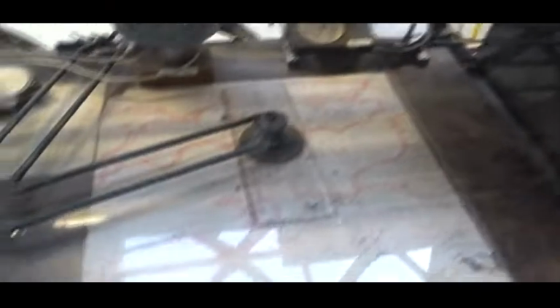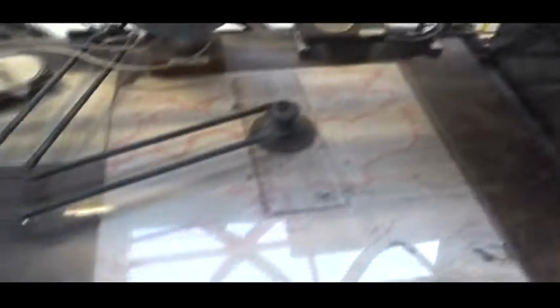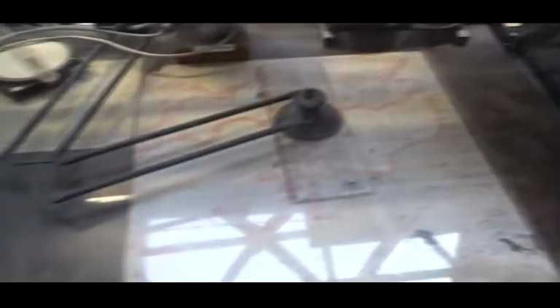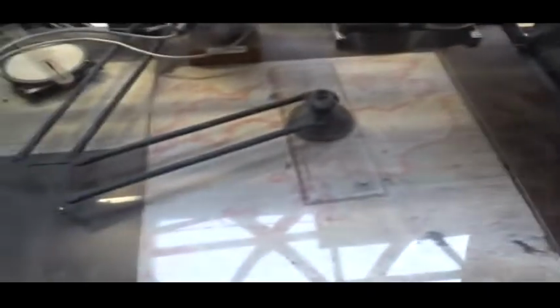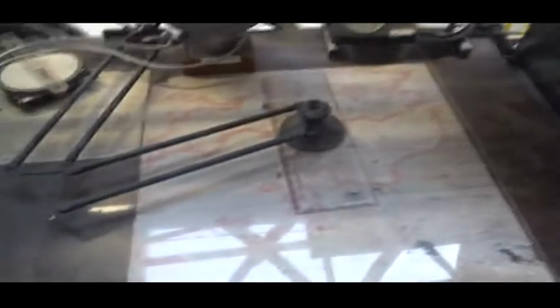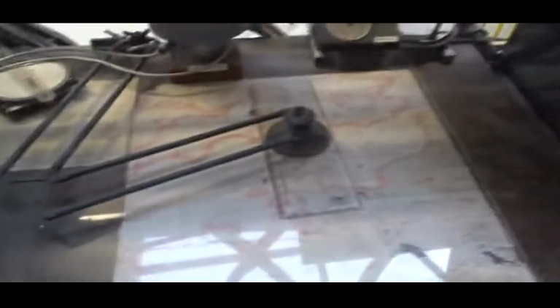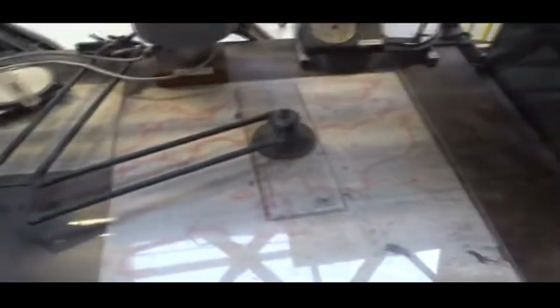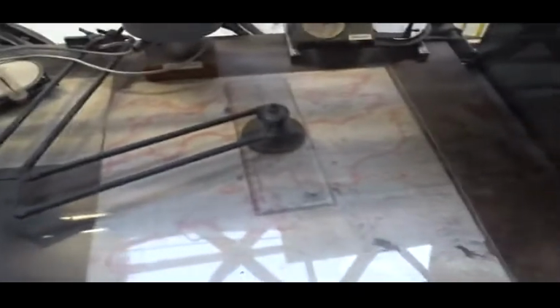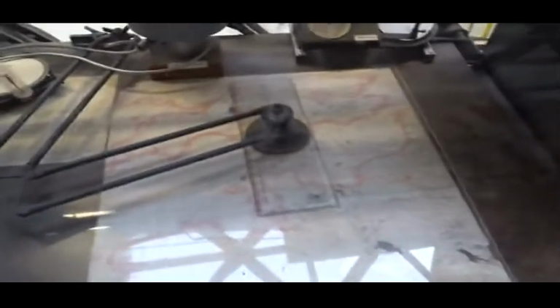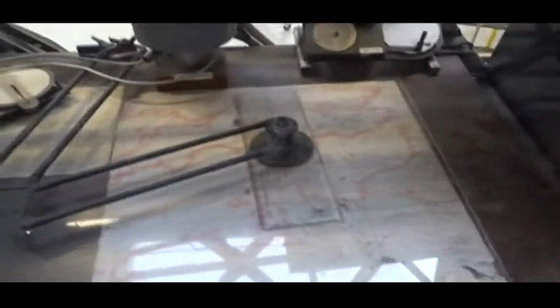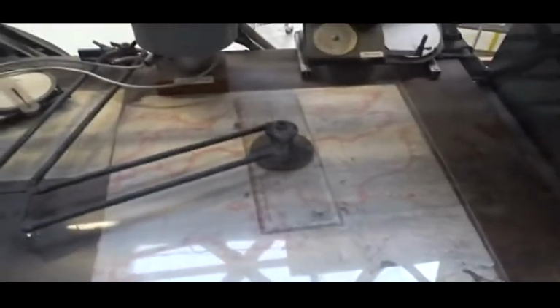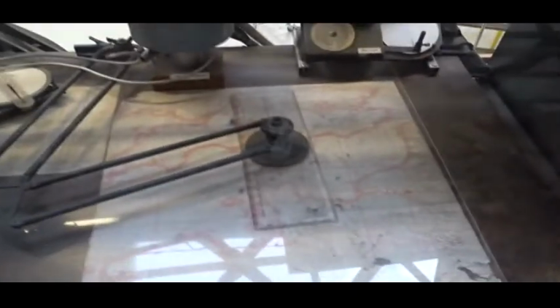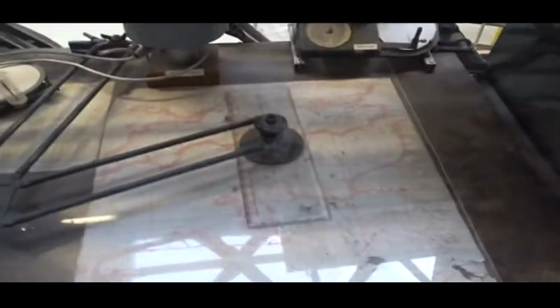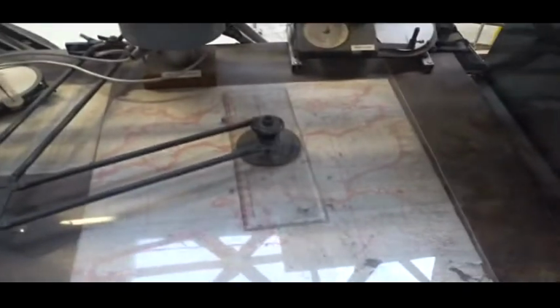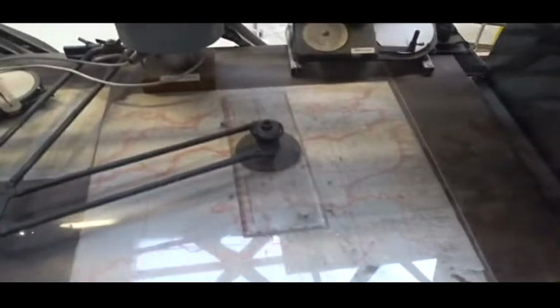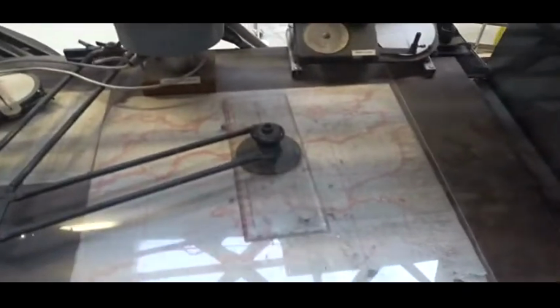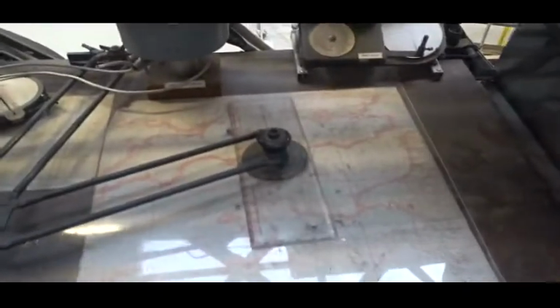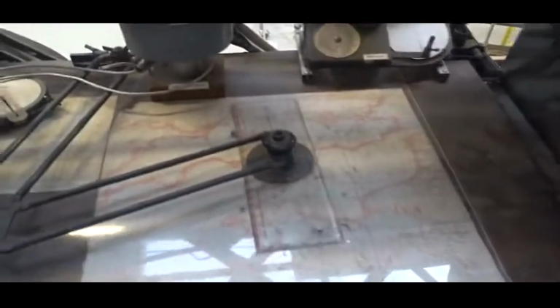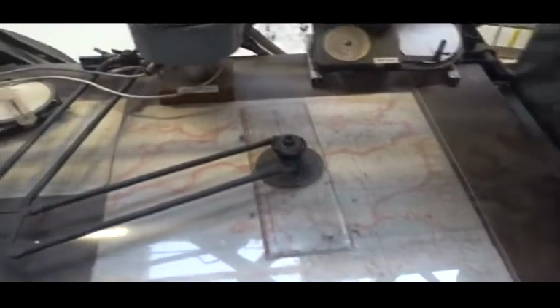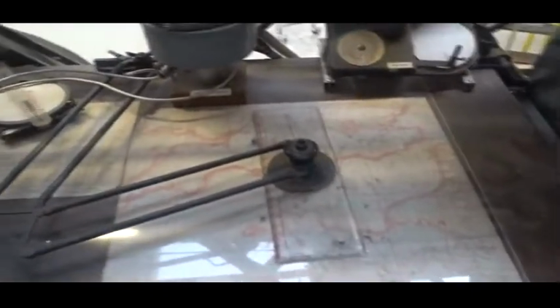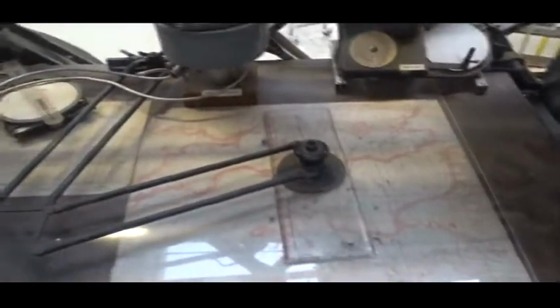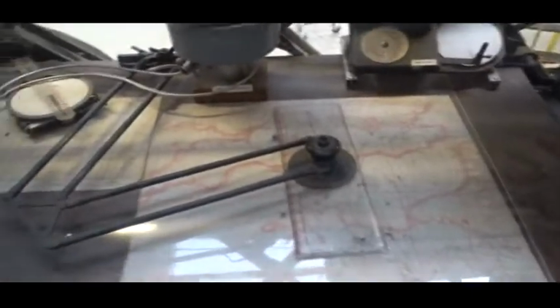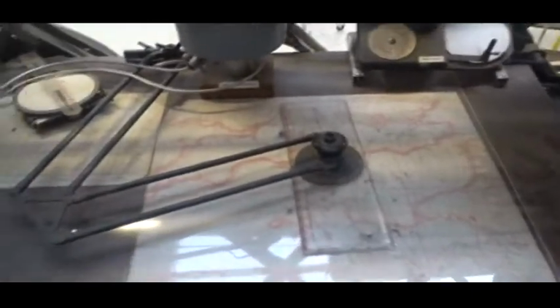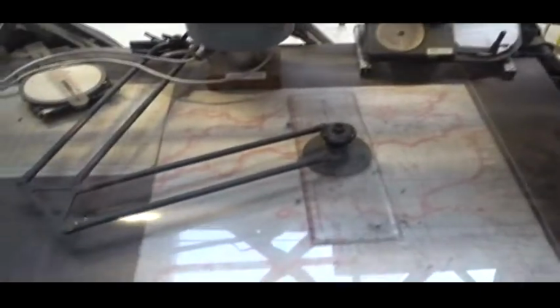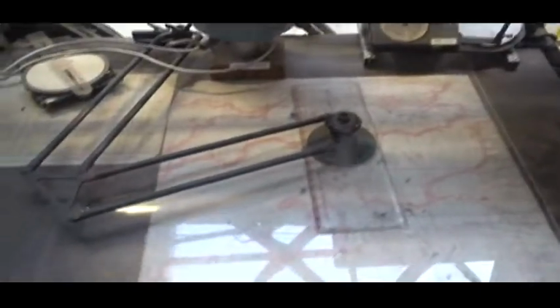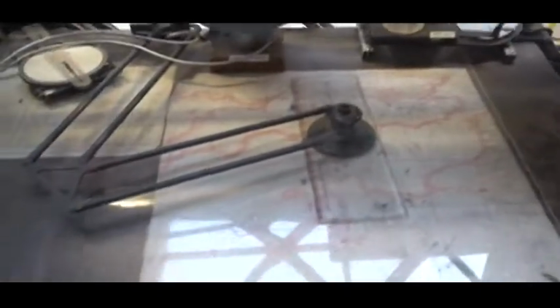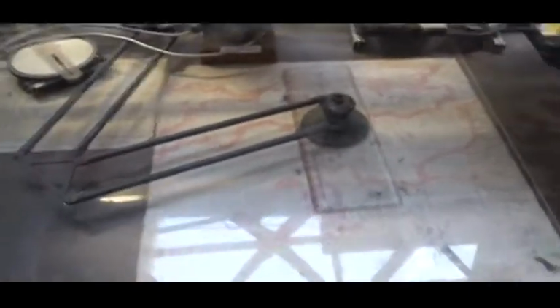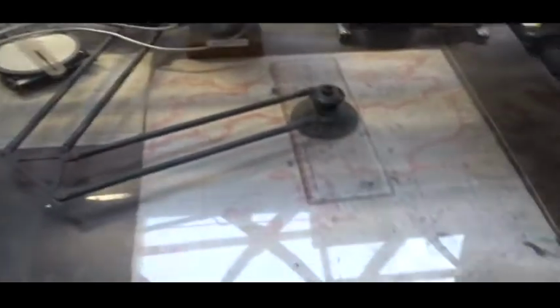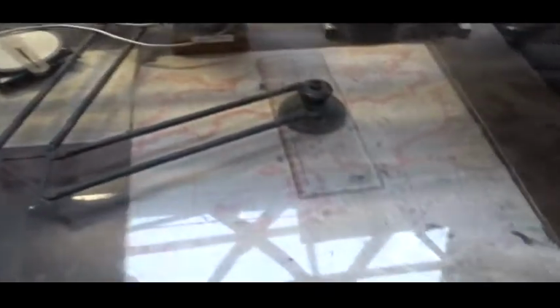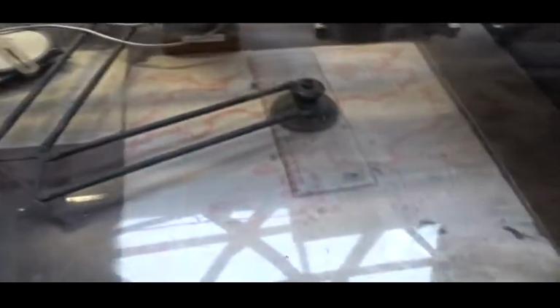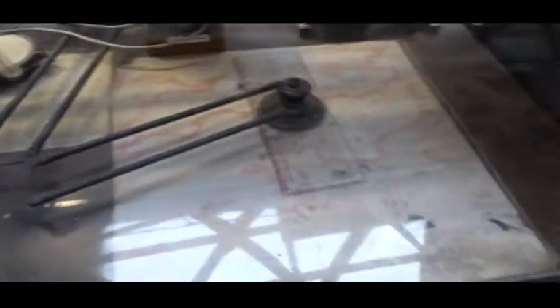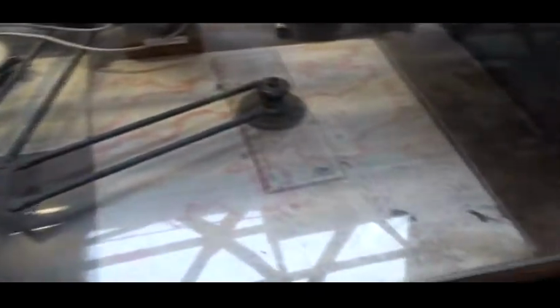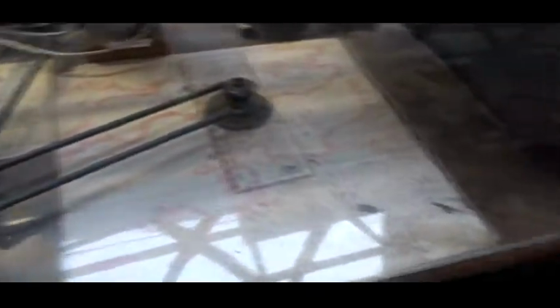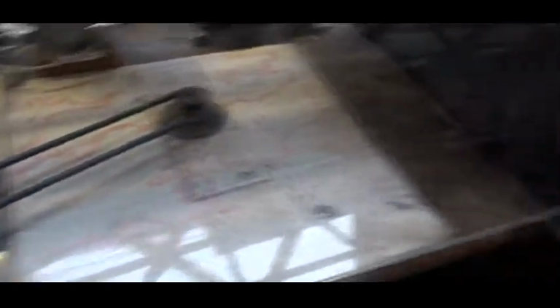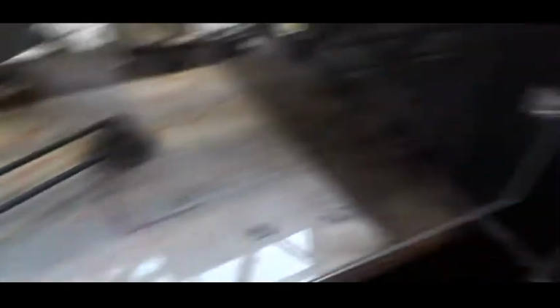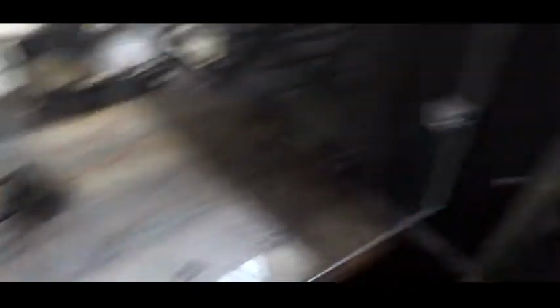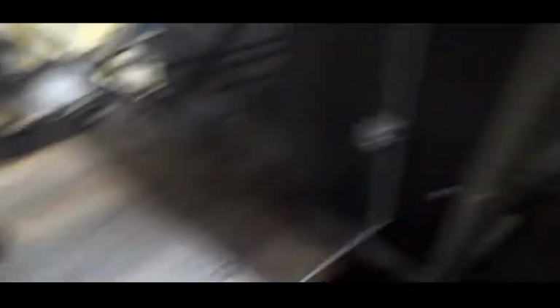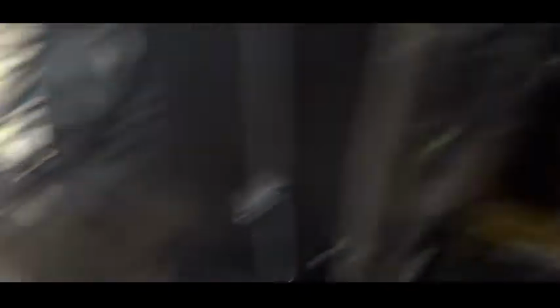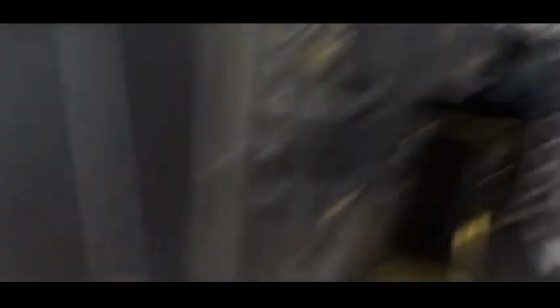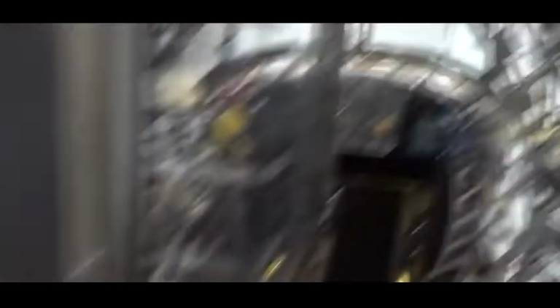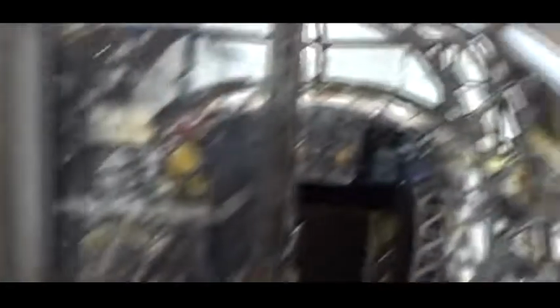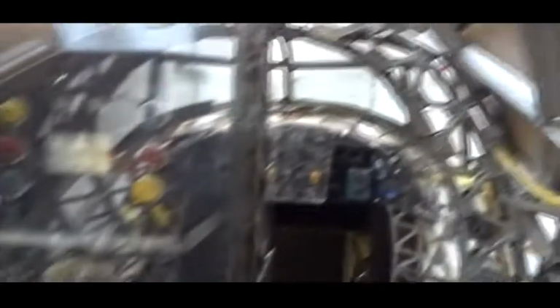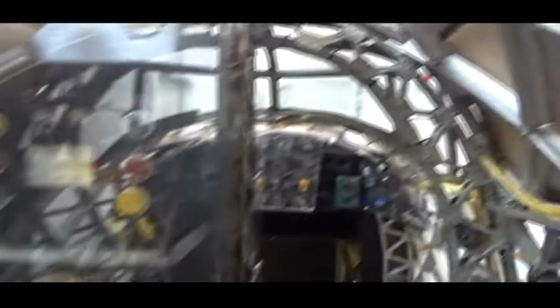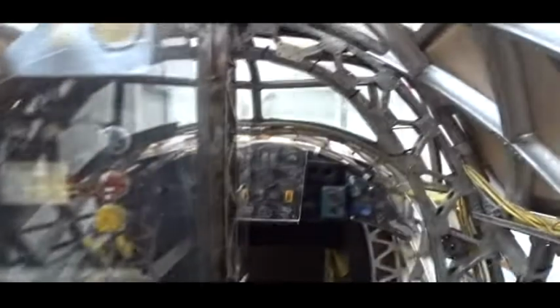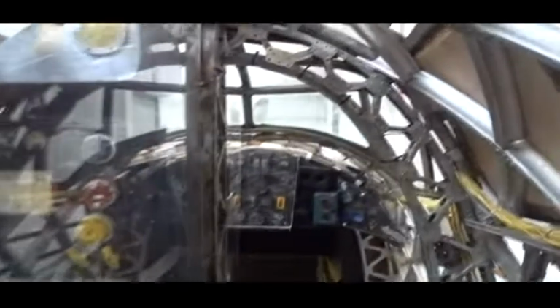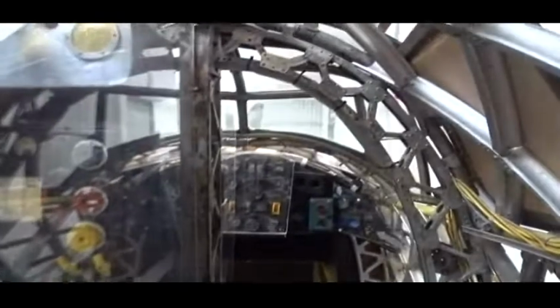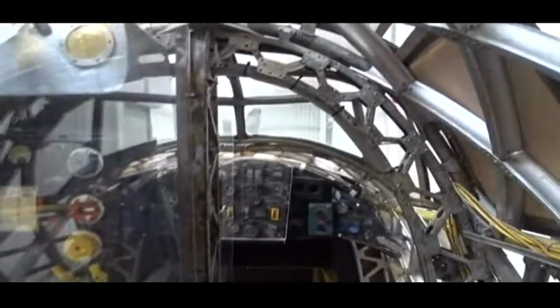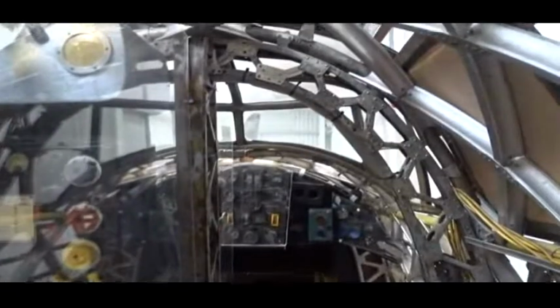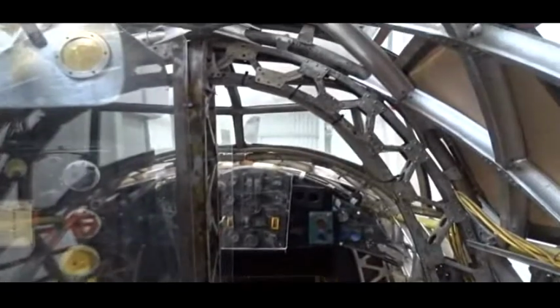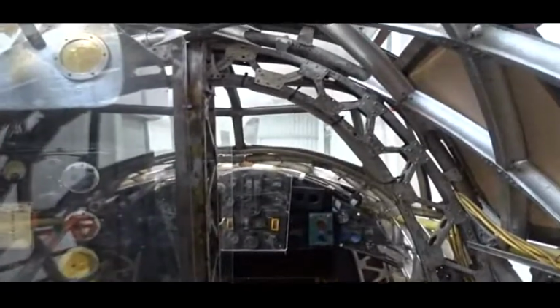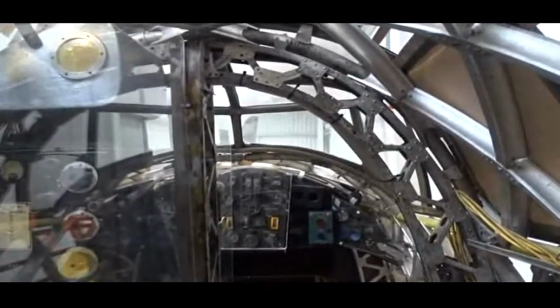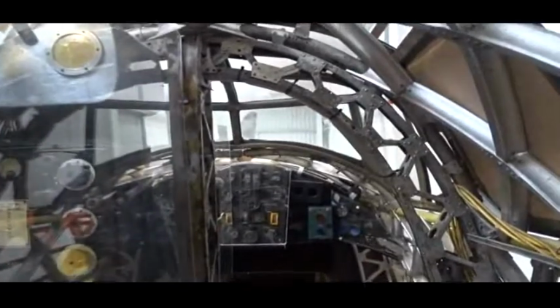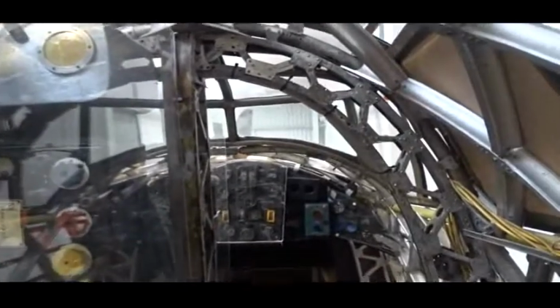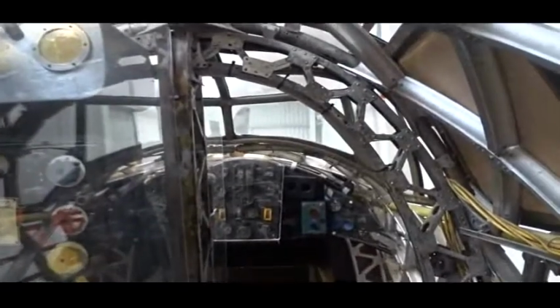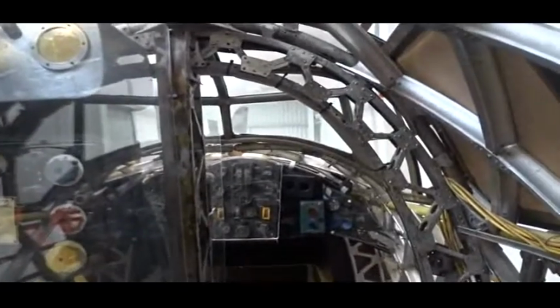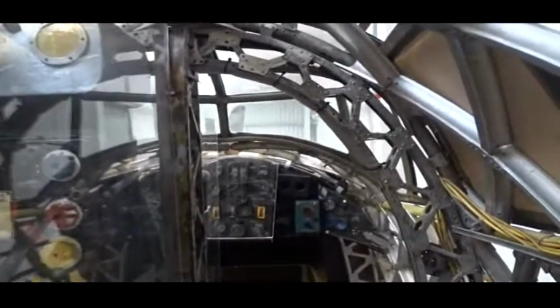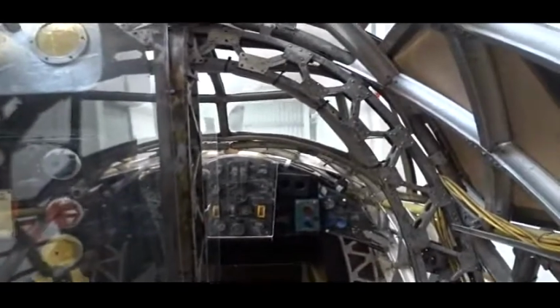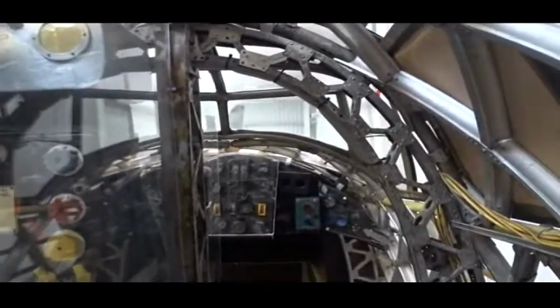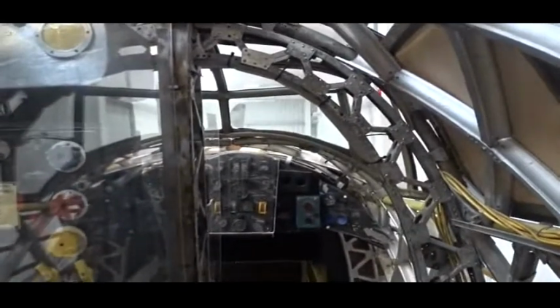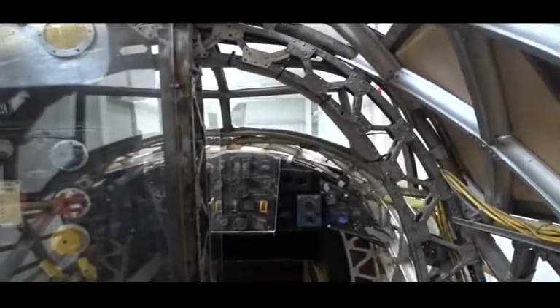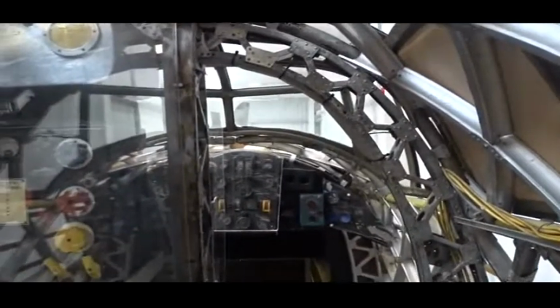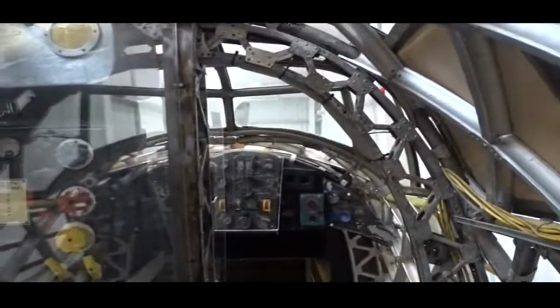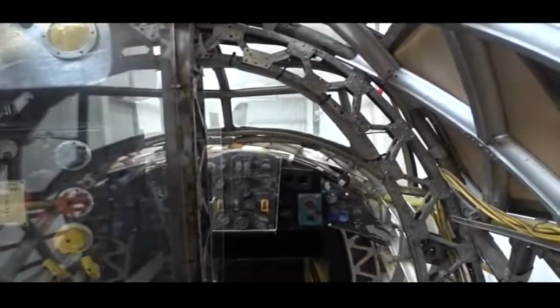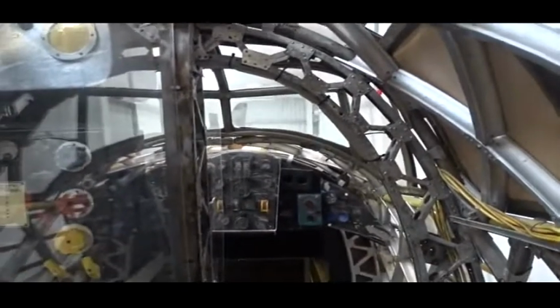And here's the navigator's place of business. Here I'm looking forwards.